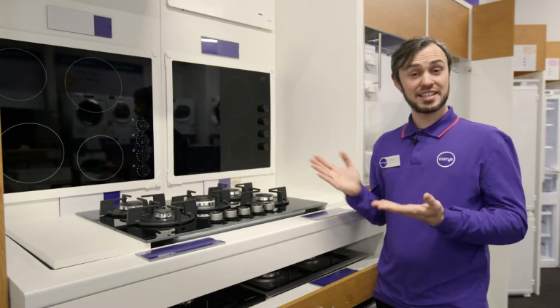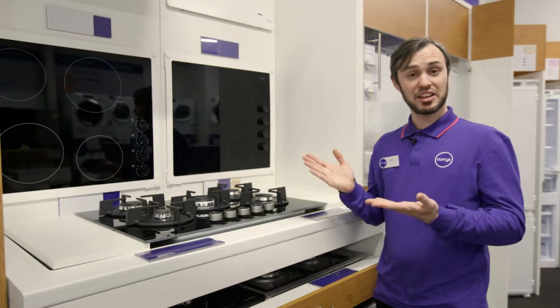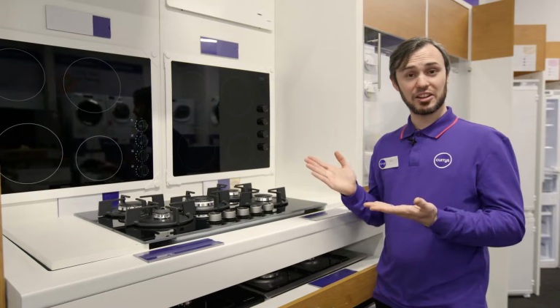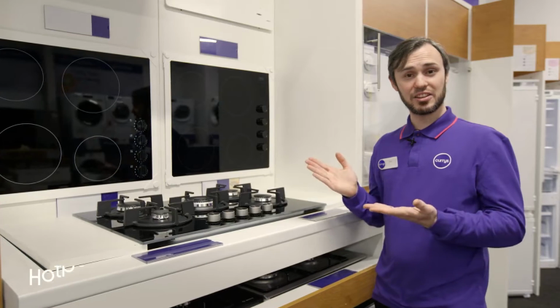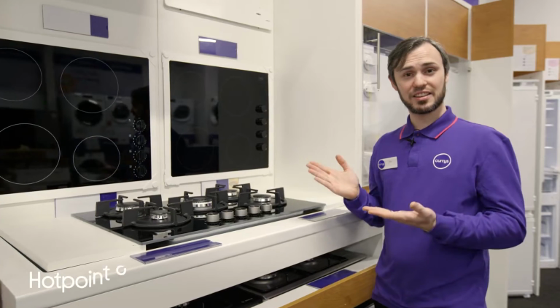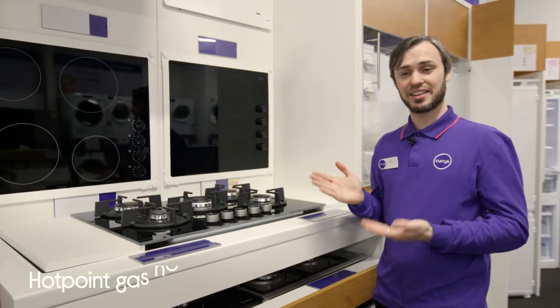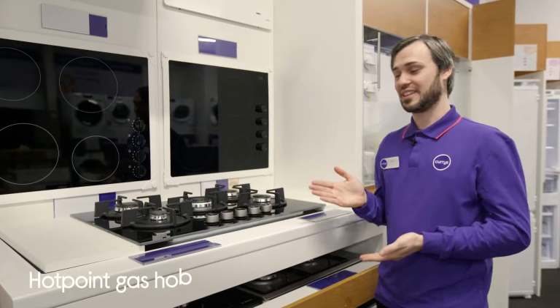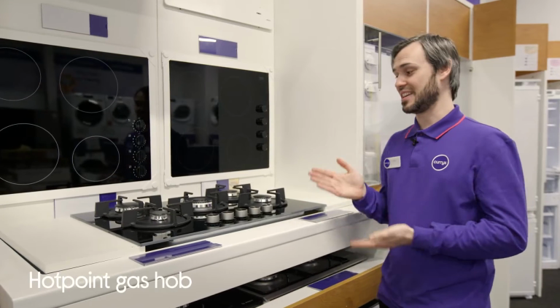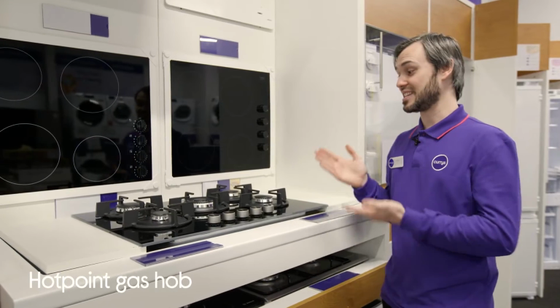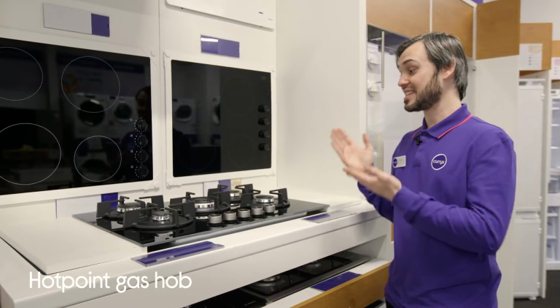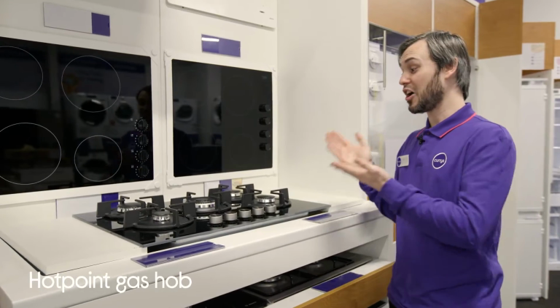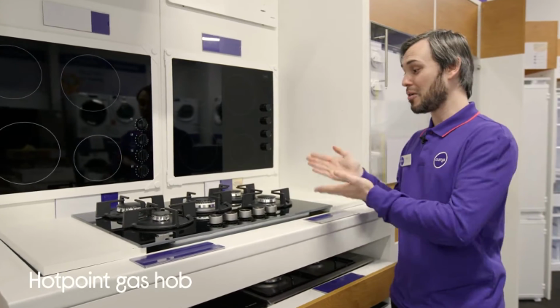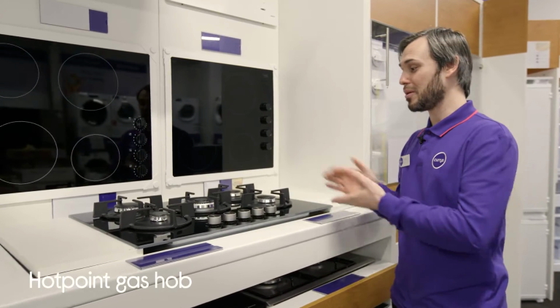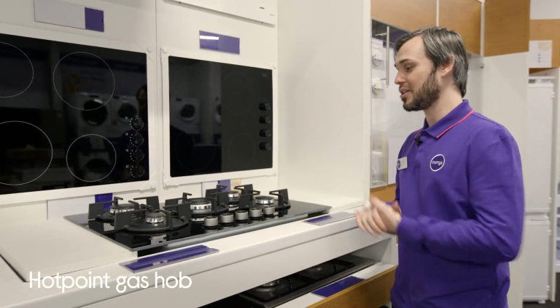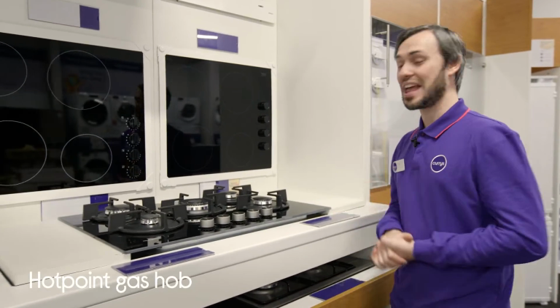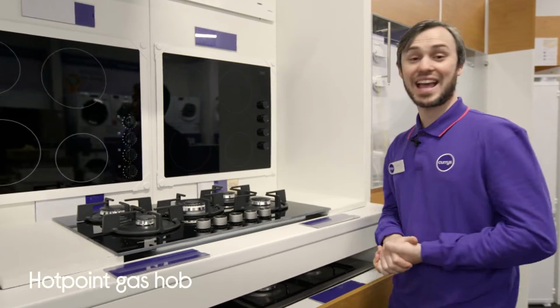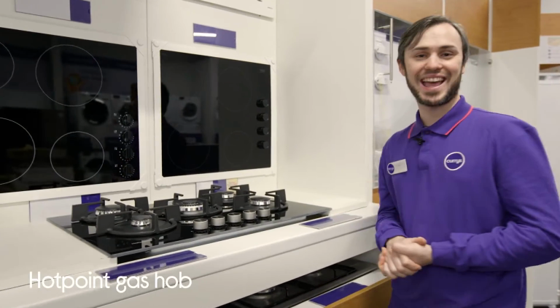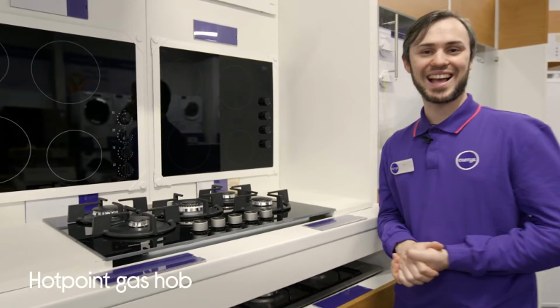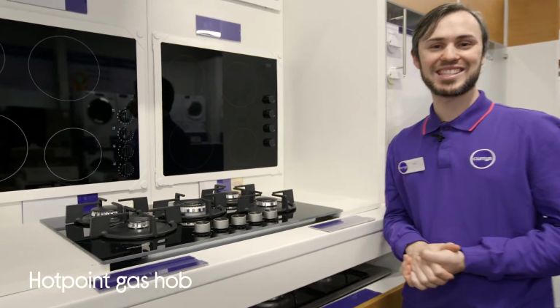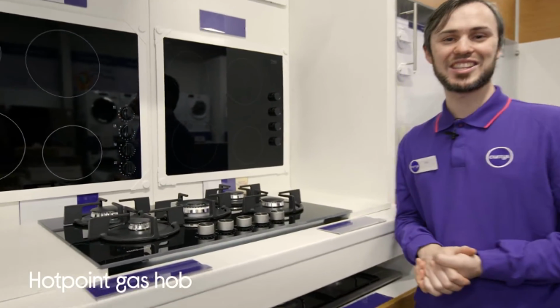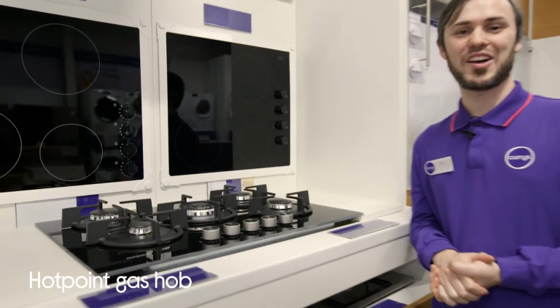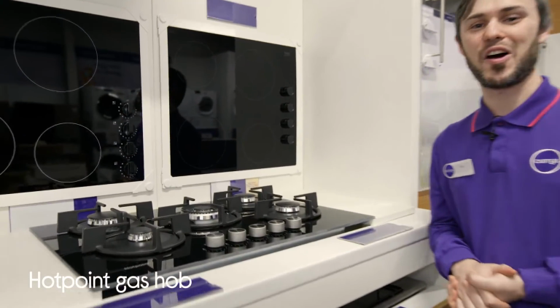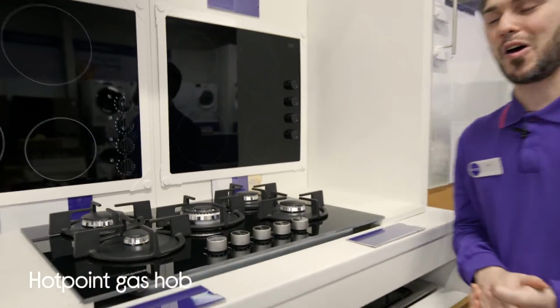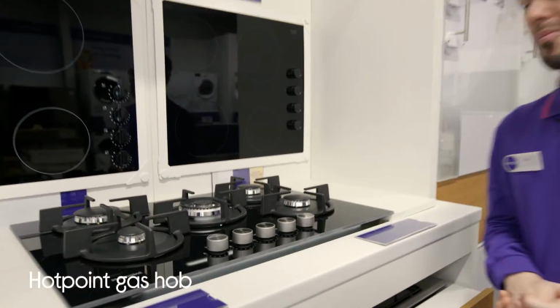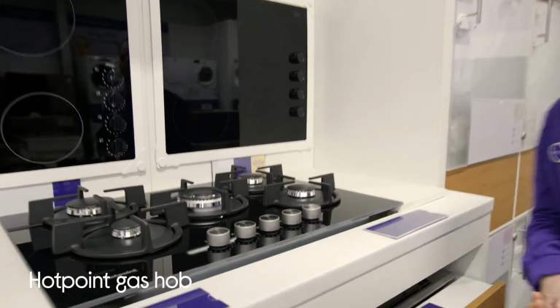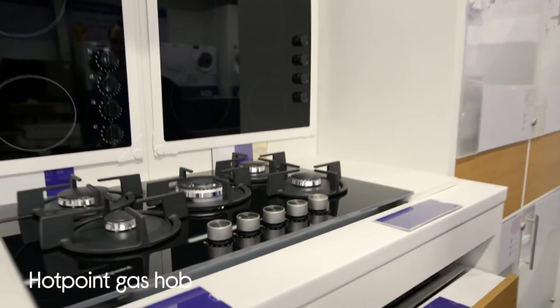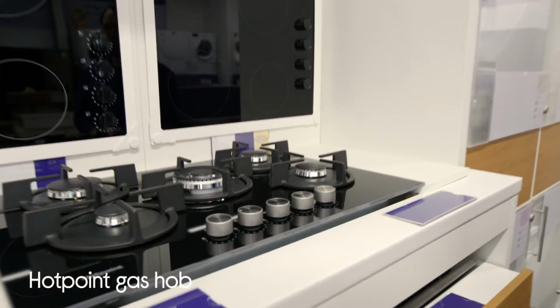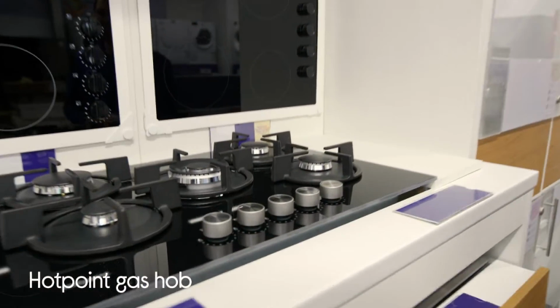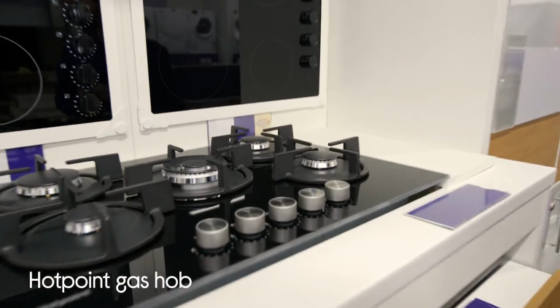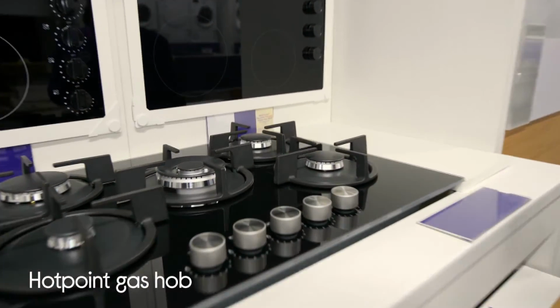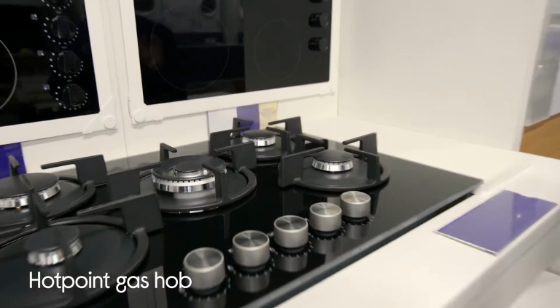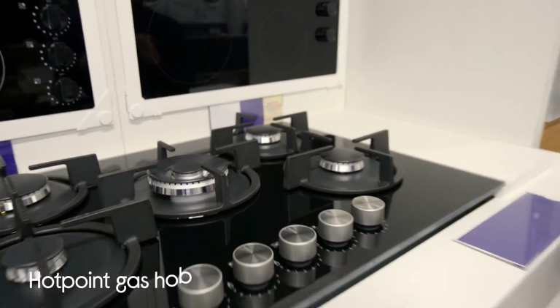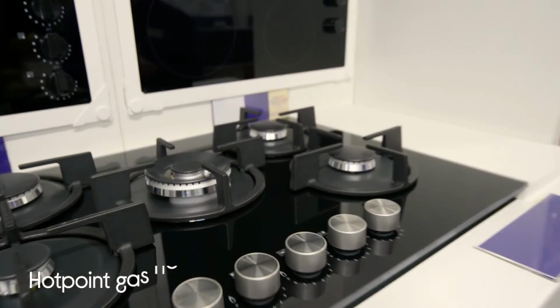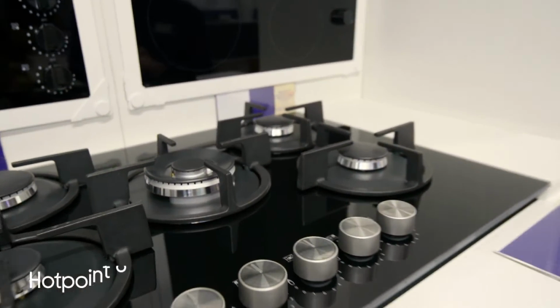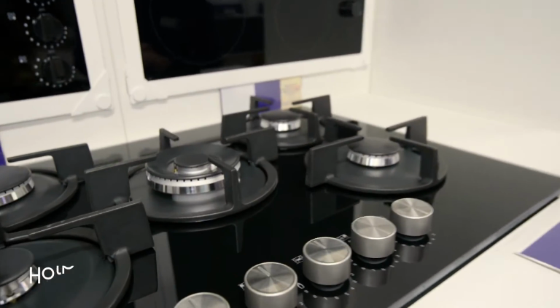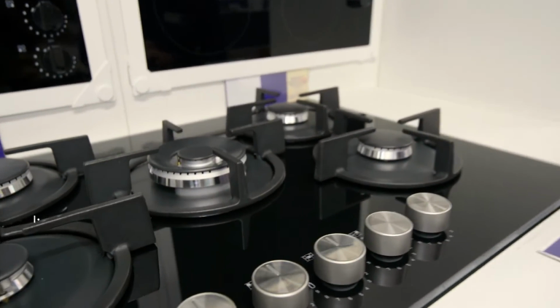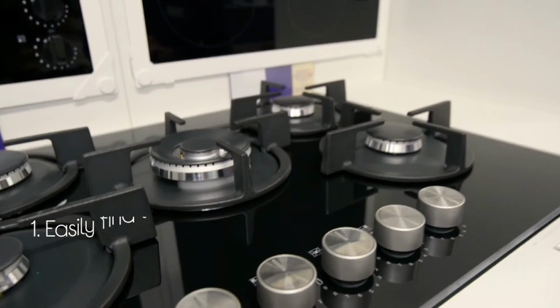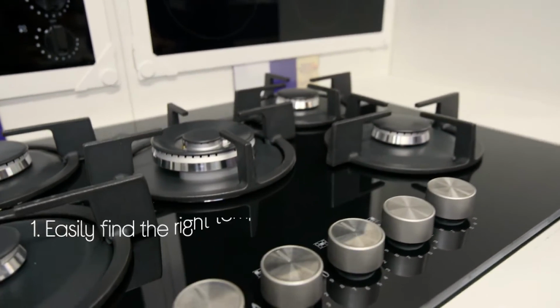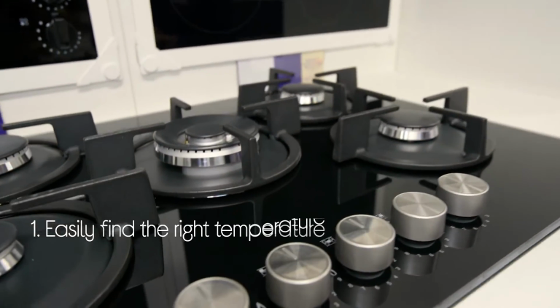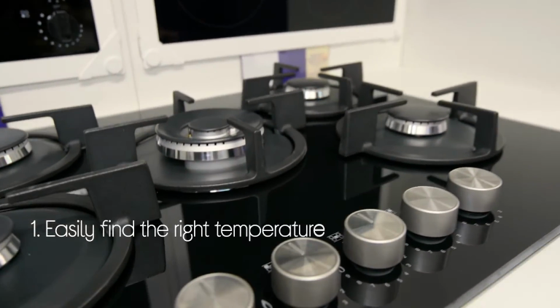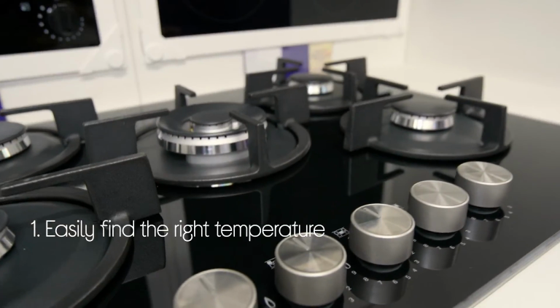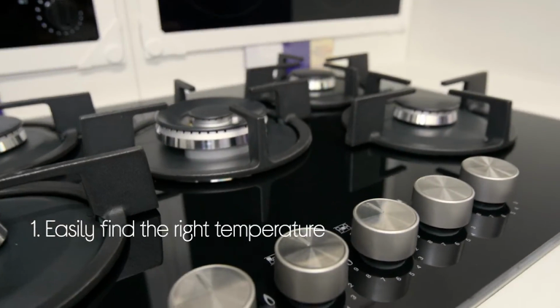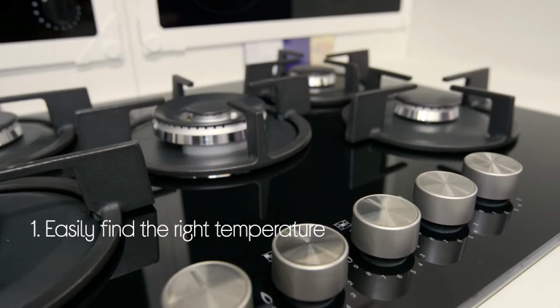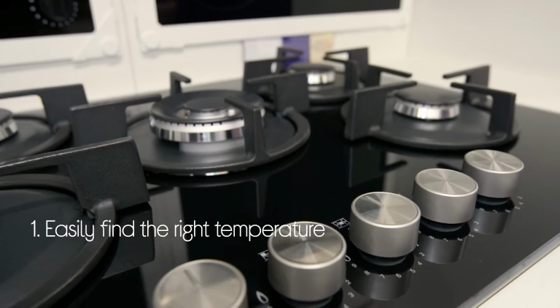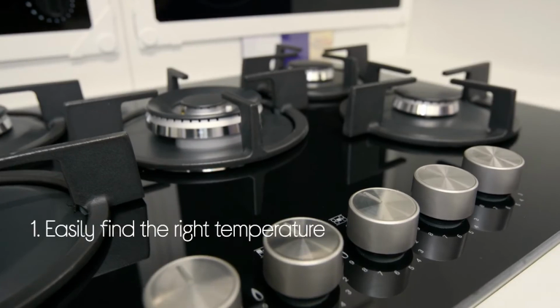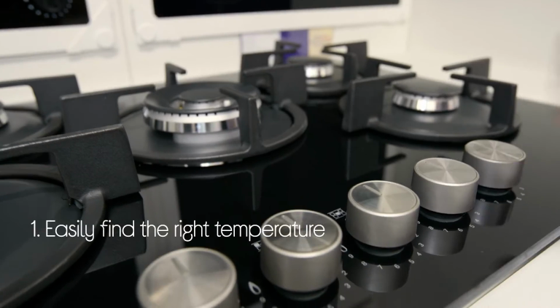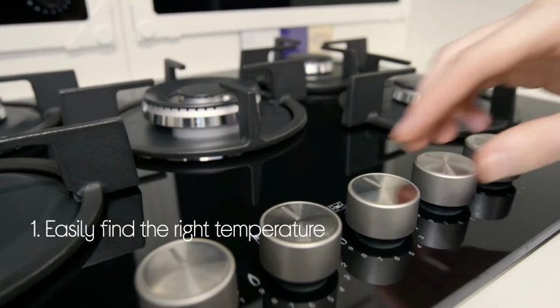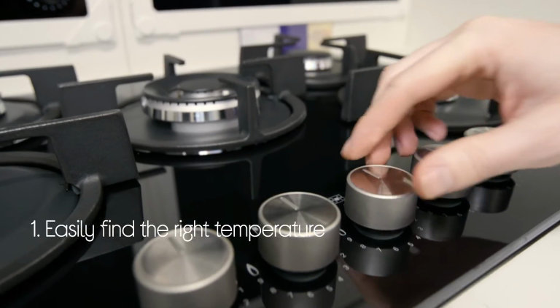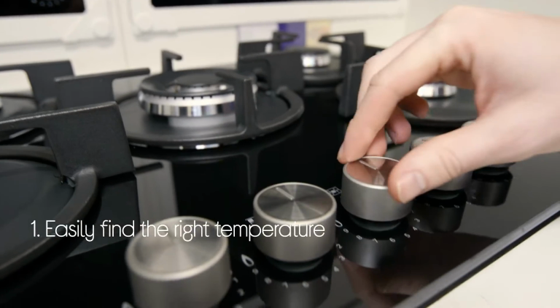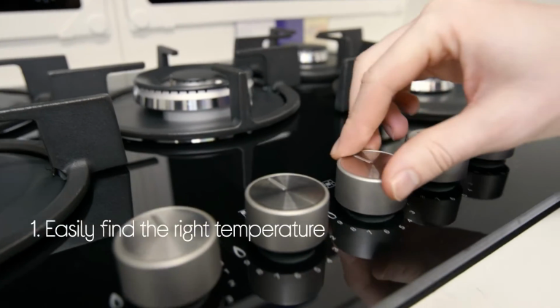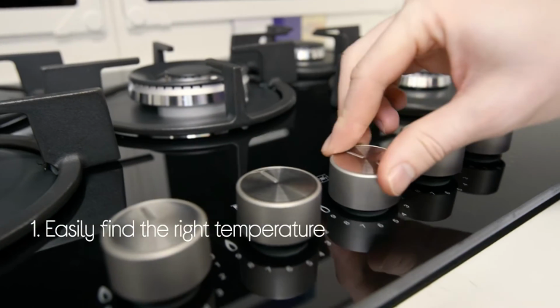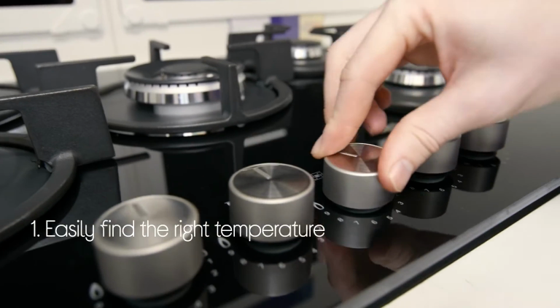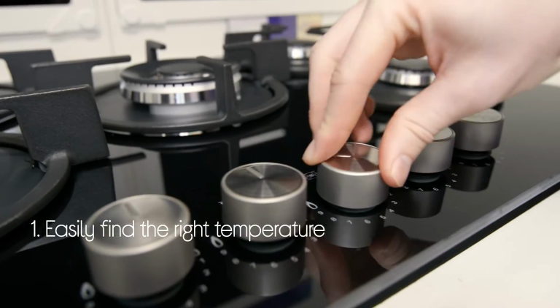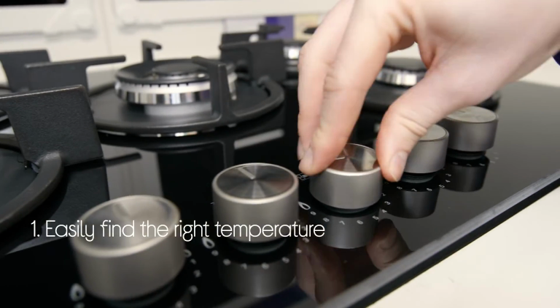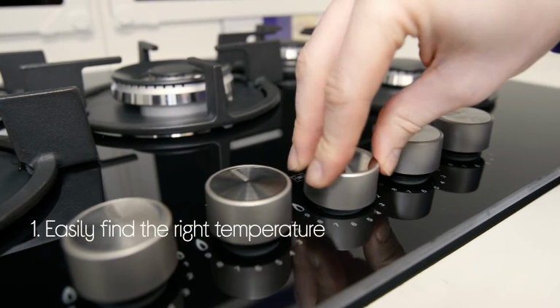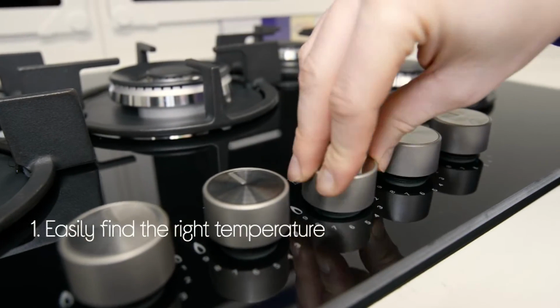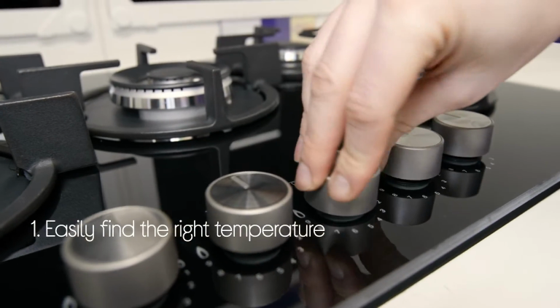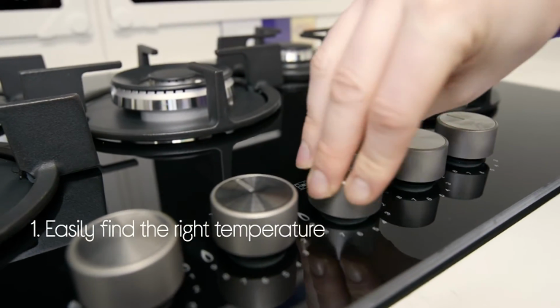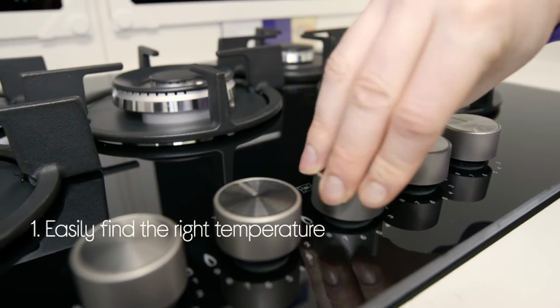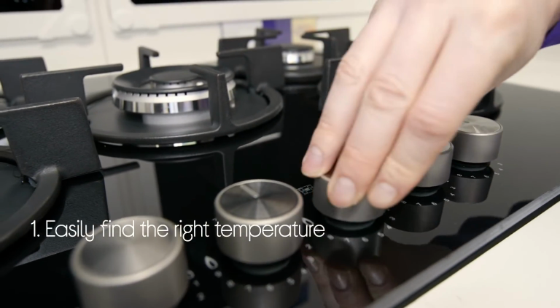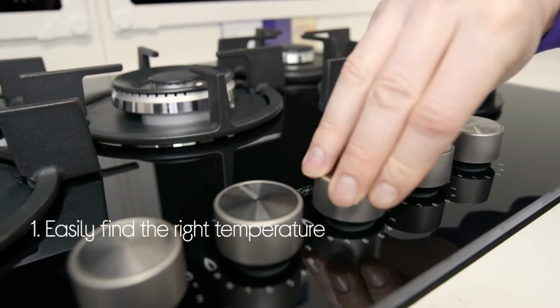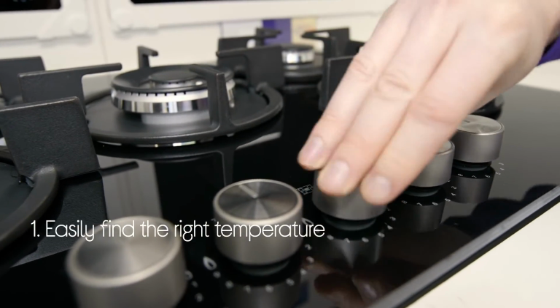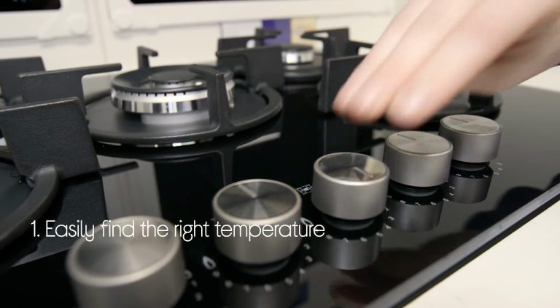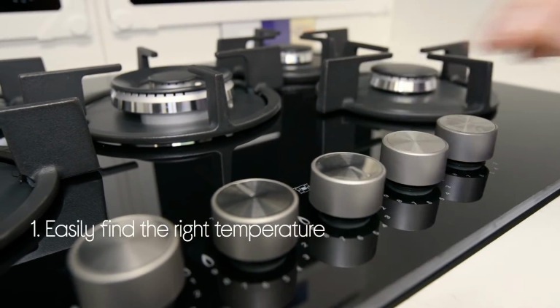Let's take a look at this Hotpoint gas hob. It makes cooking easy with its nine-level temperature control.